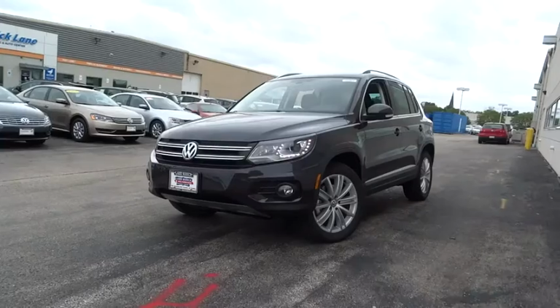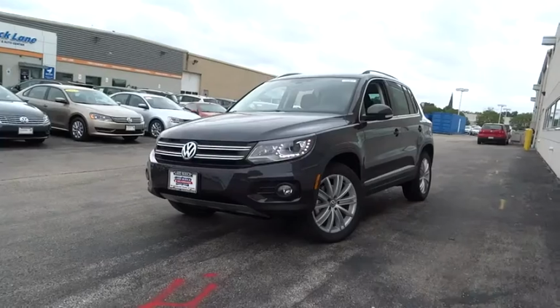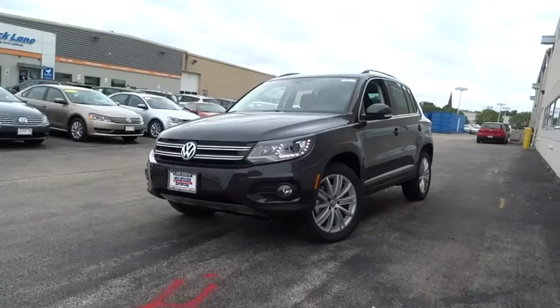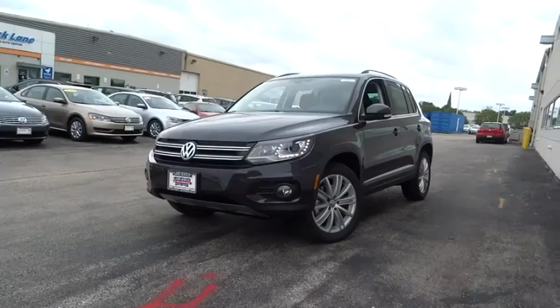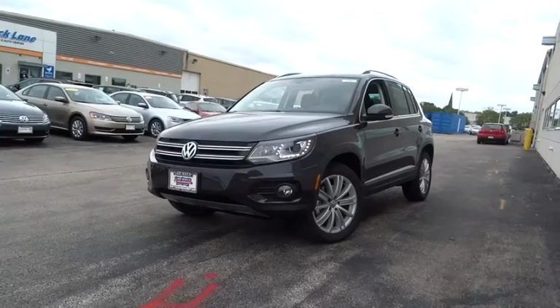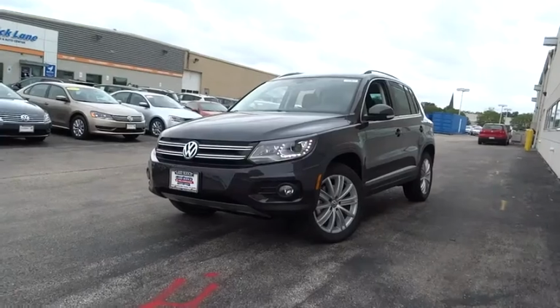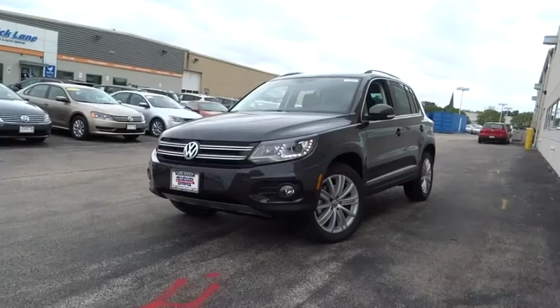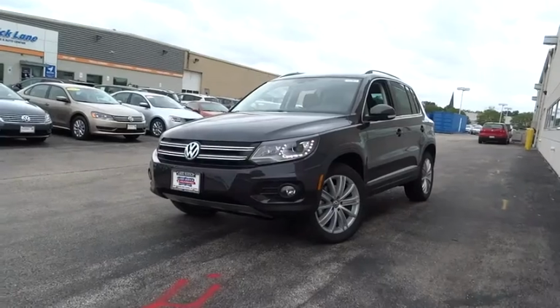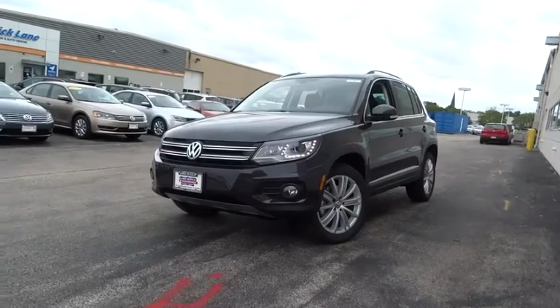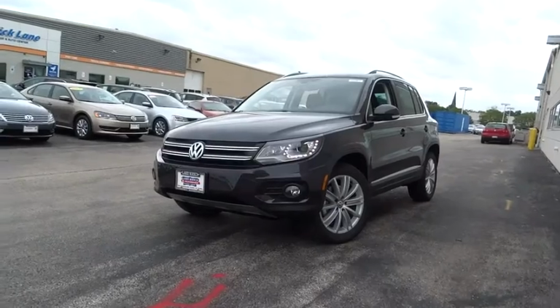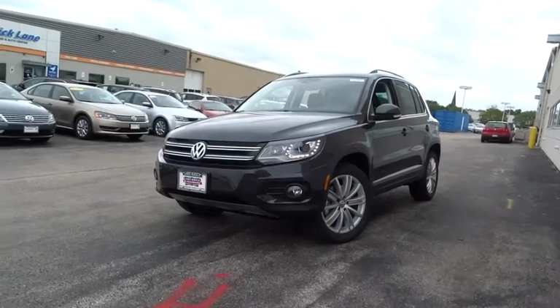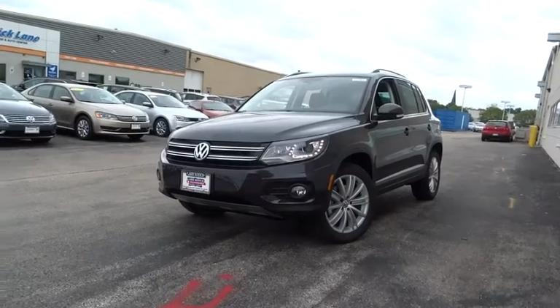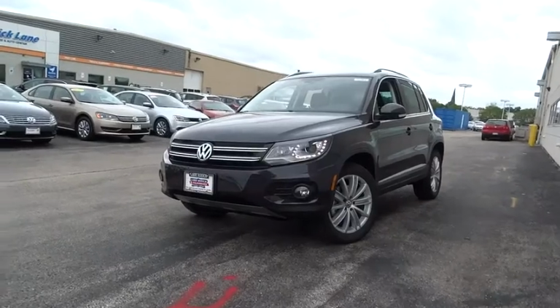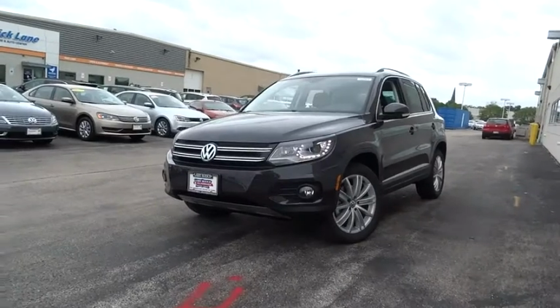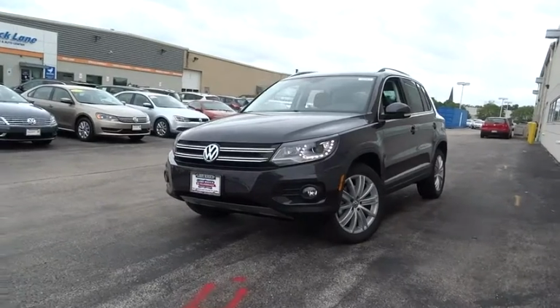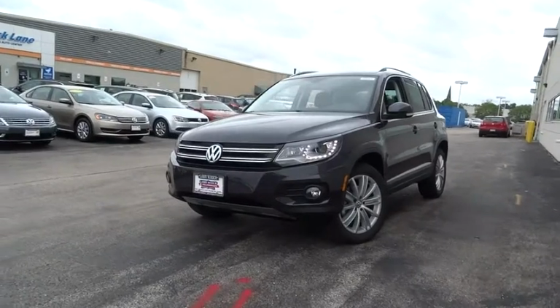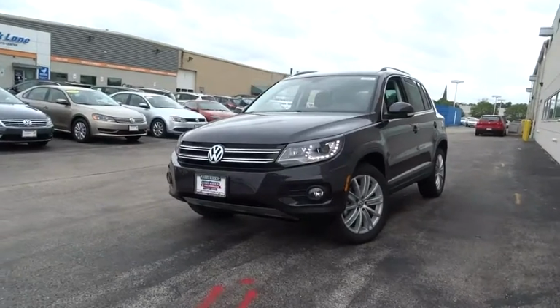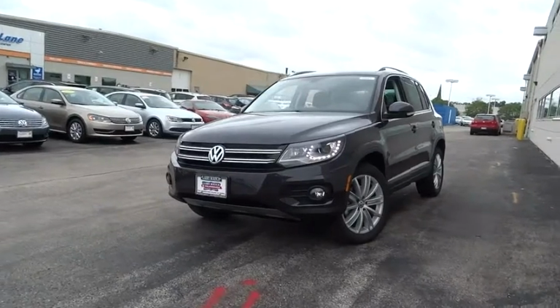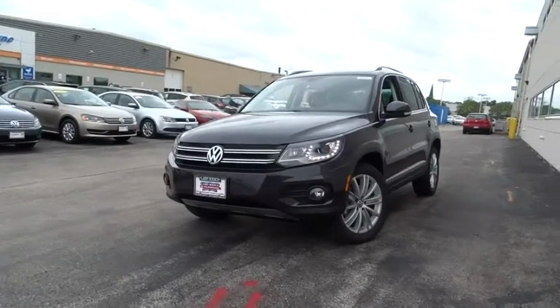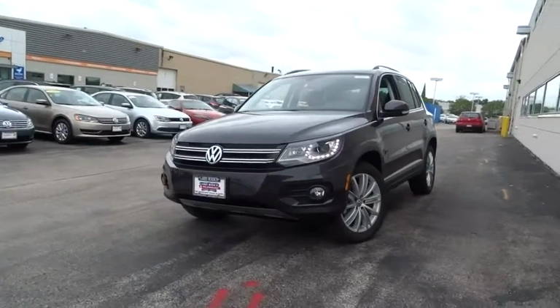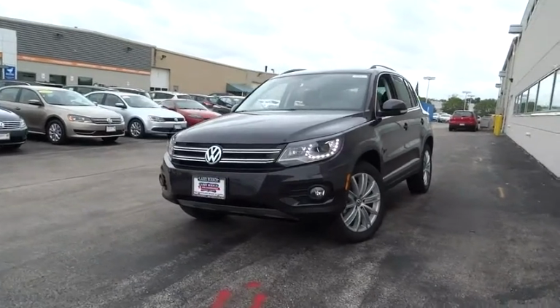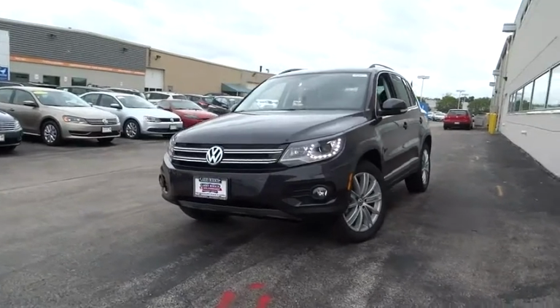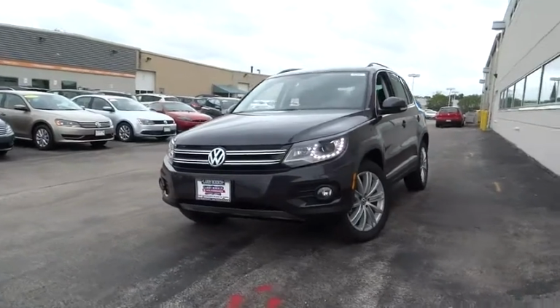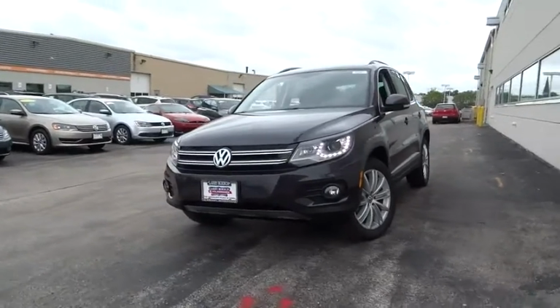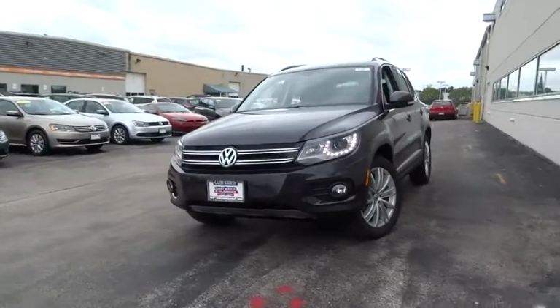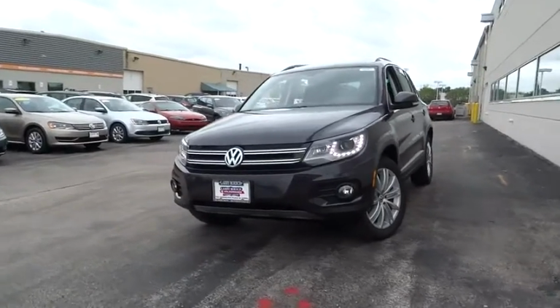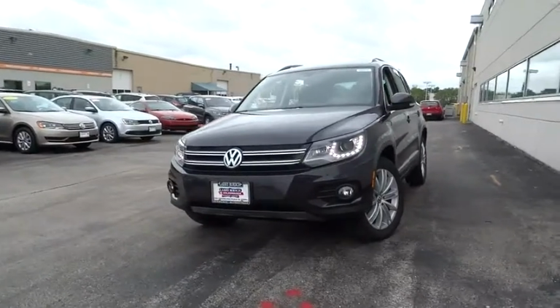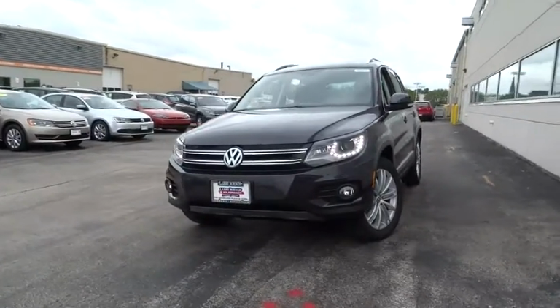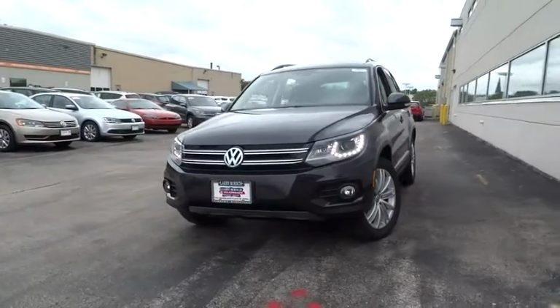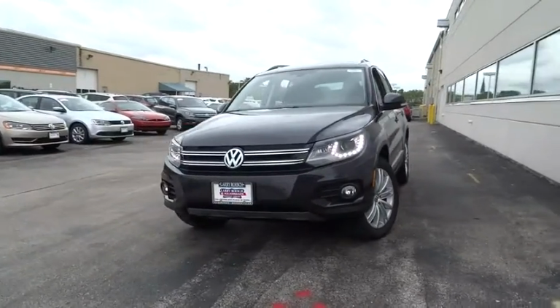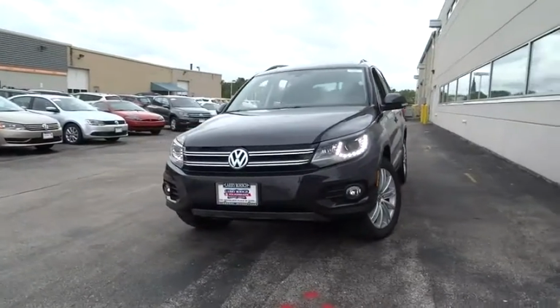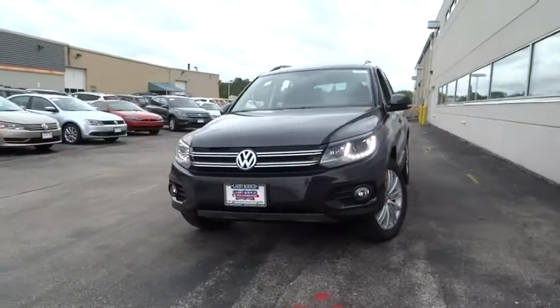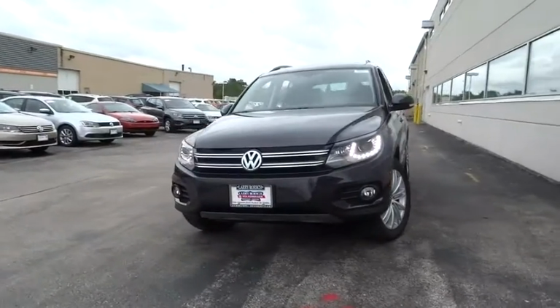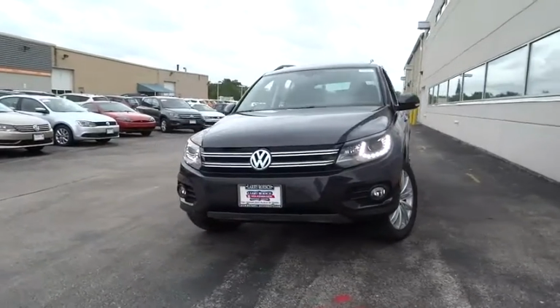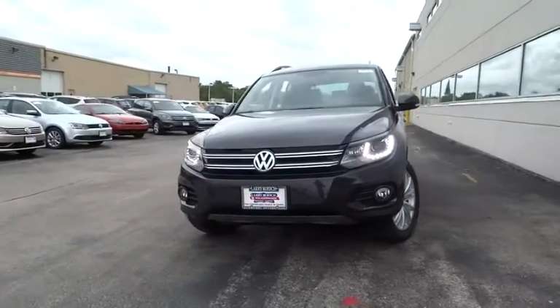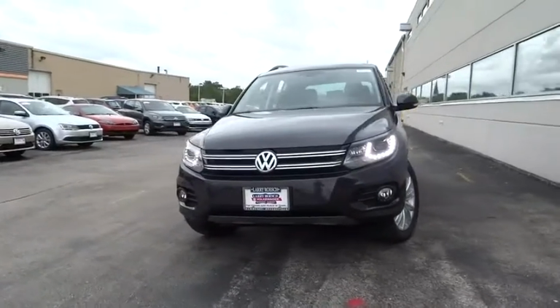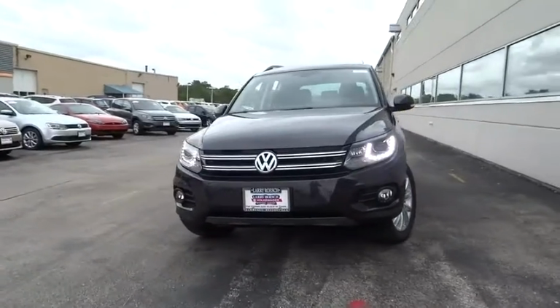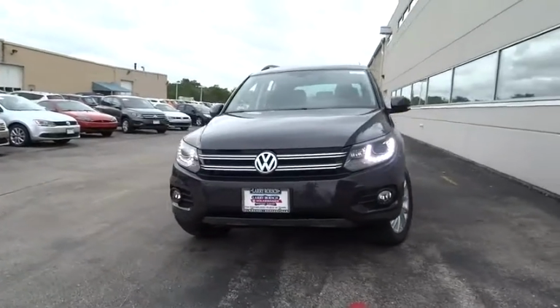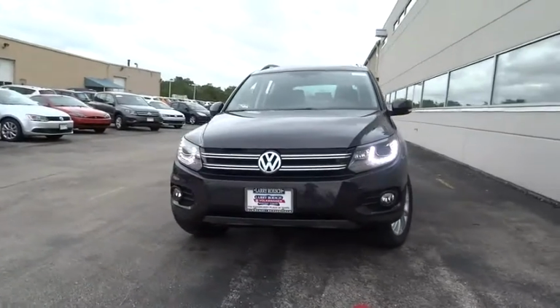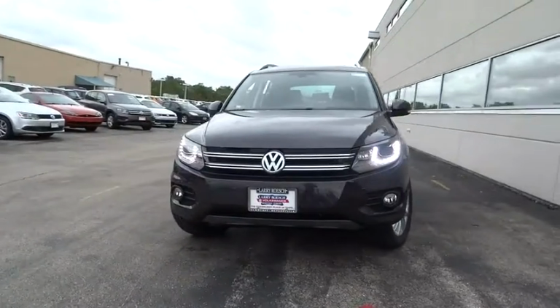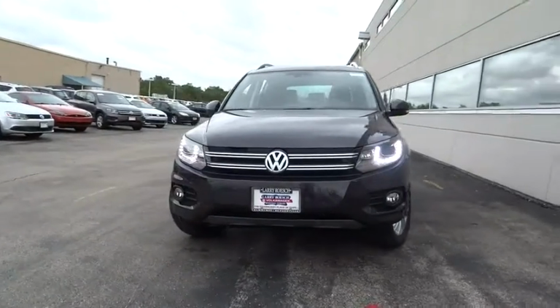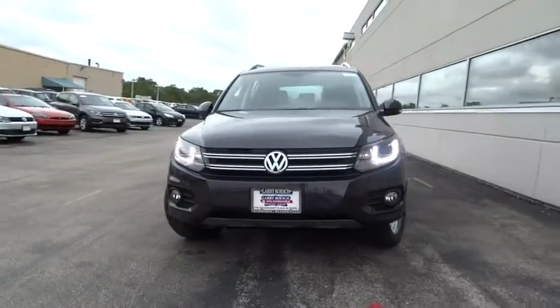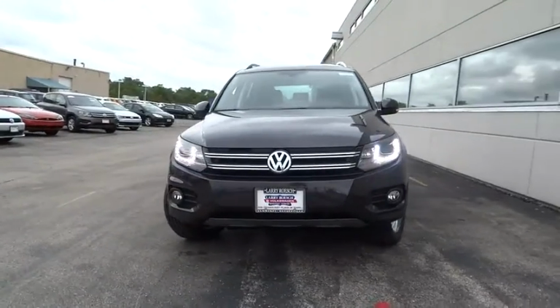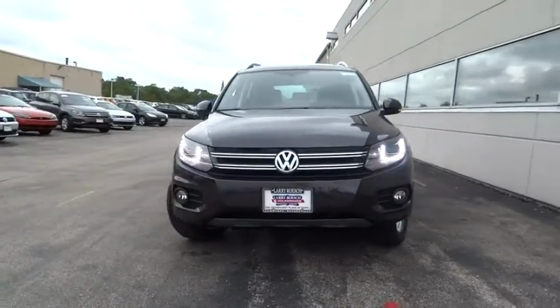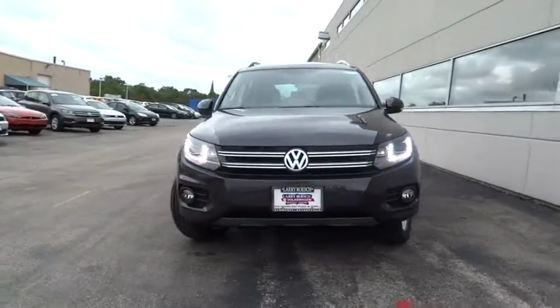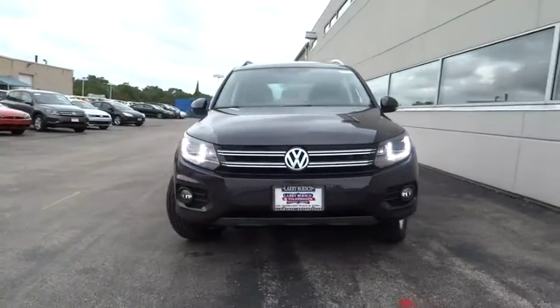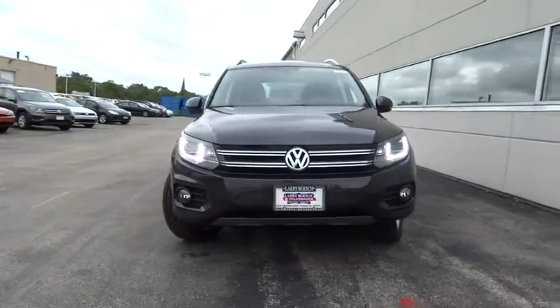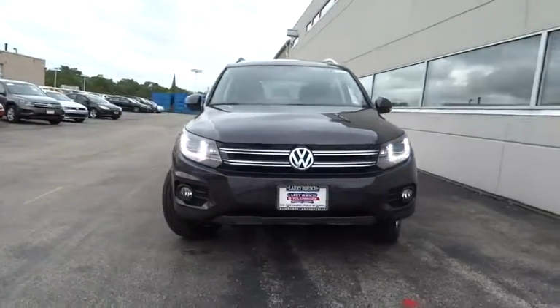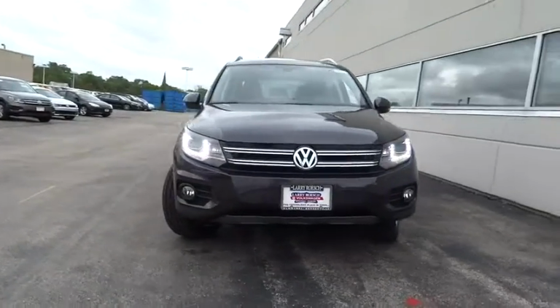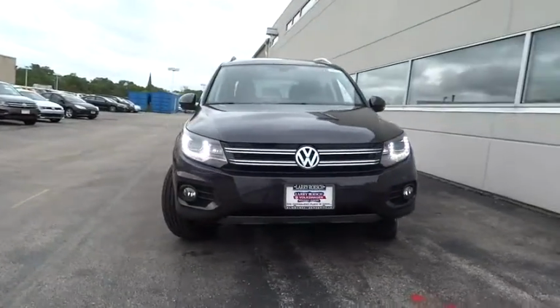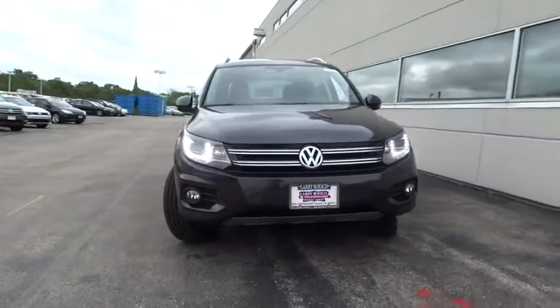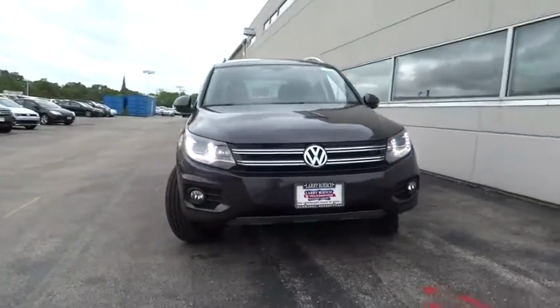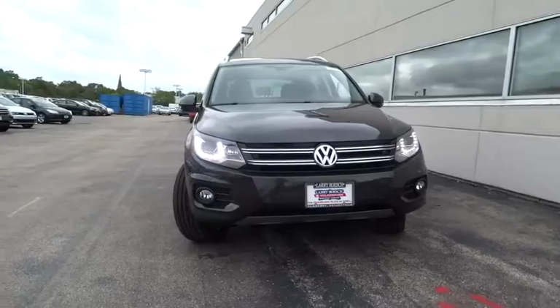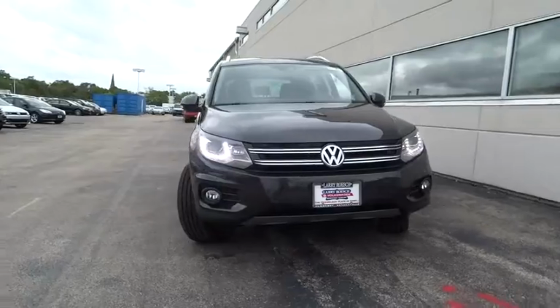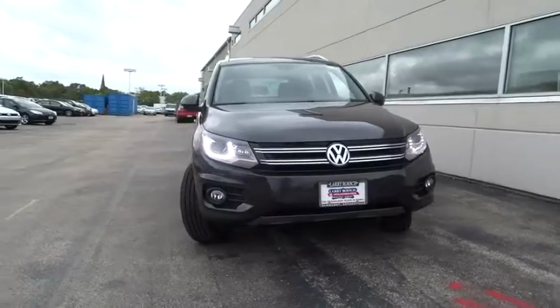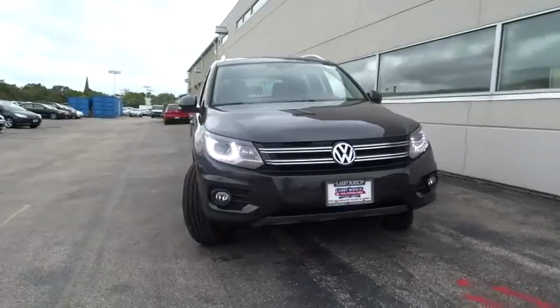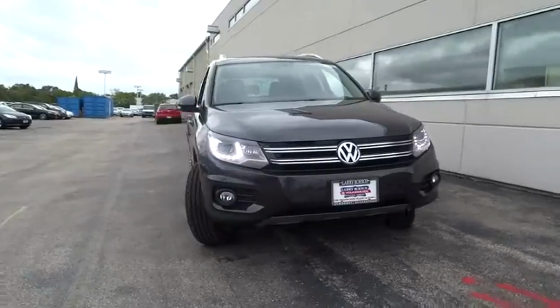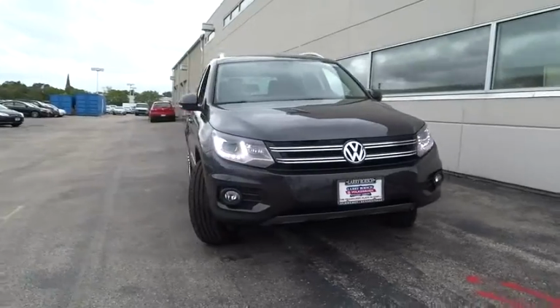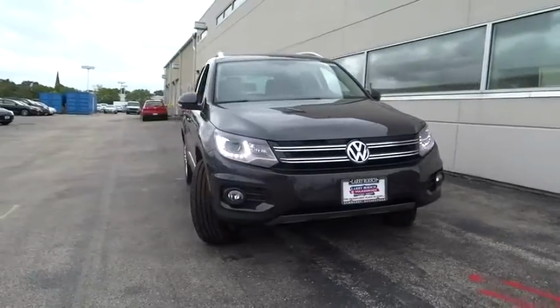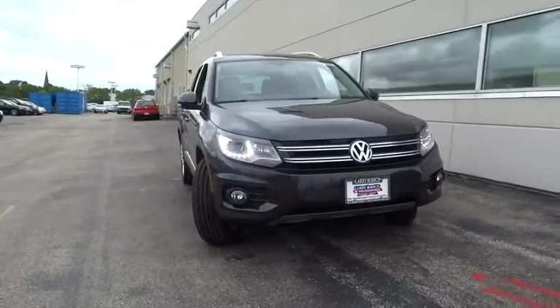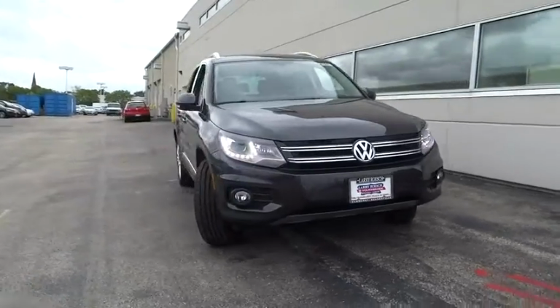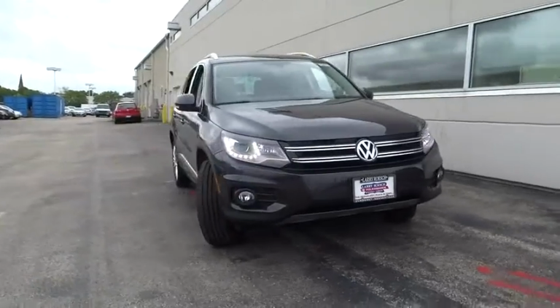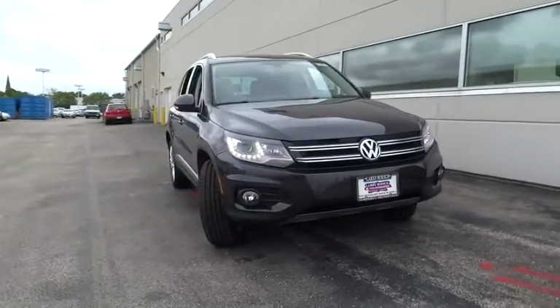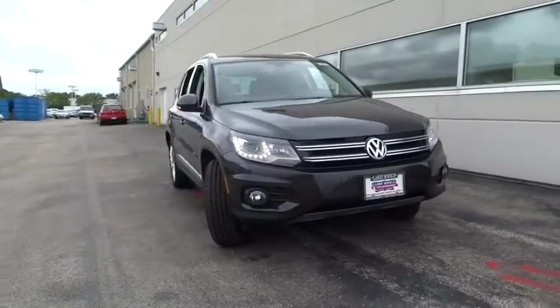2016 Tiguan. With Volkswagen Tiguan, it's good to be turbo. Turbo with class.